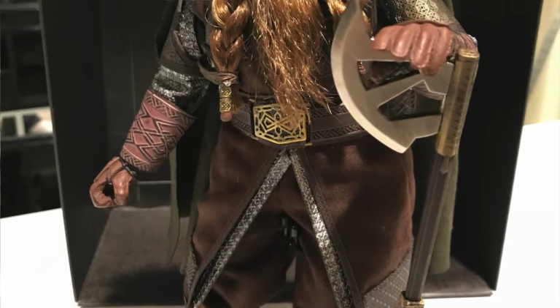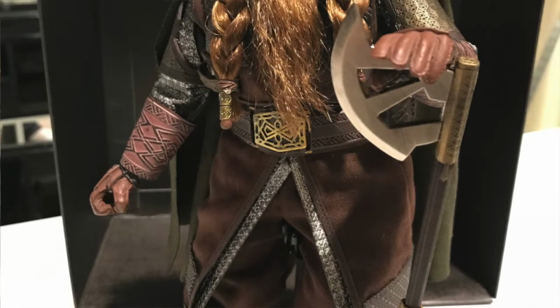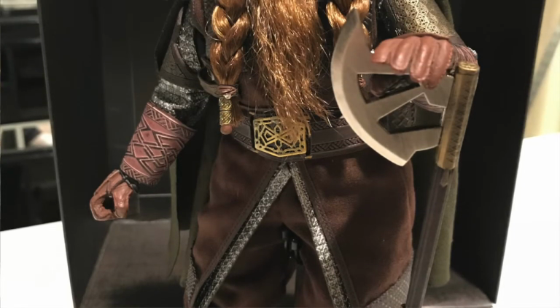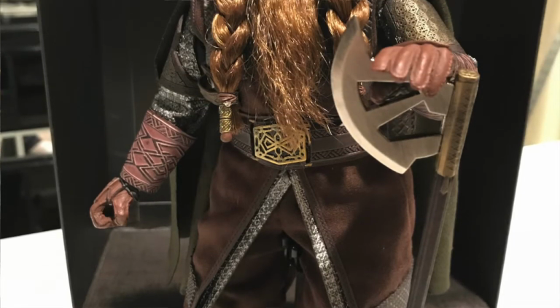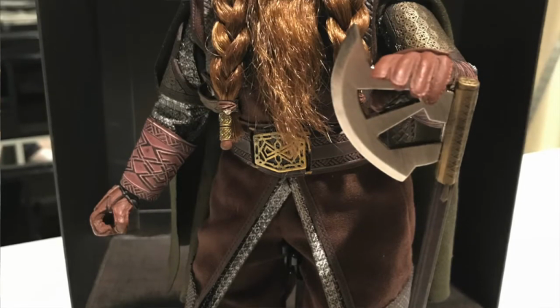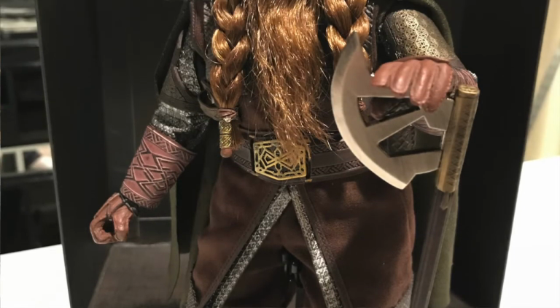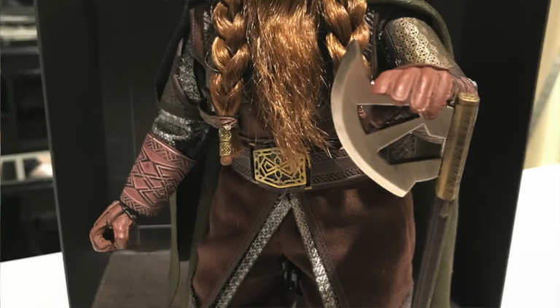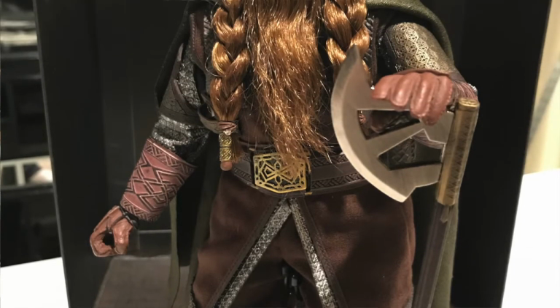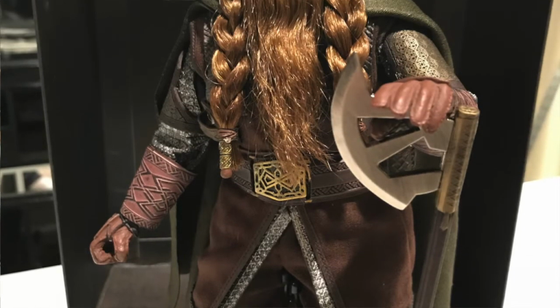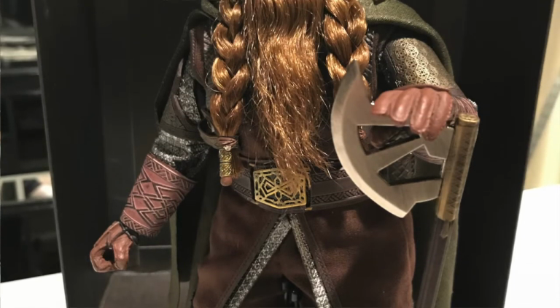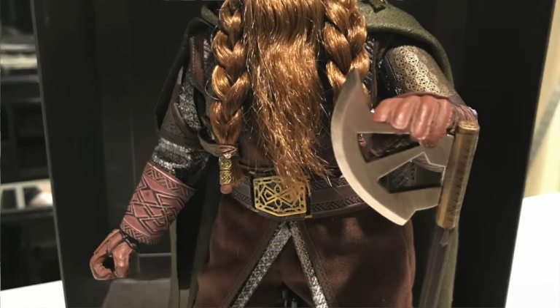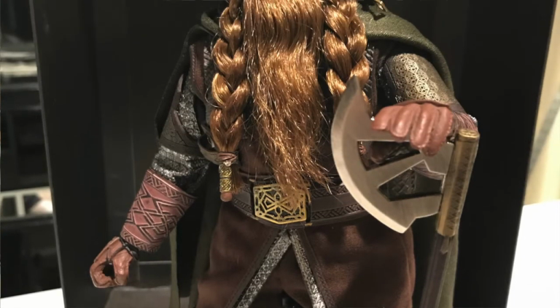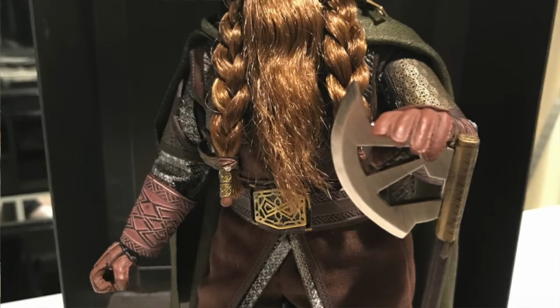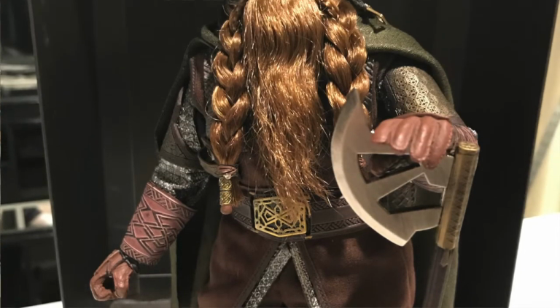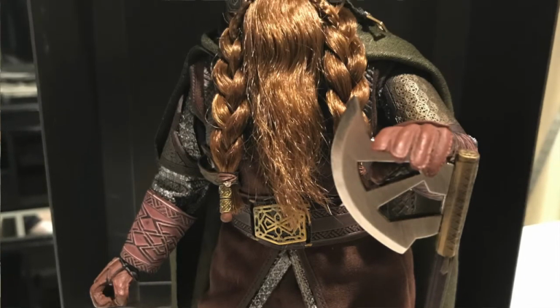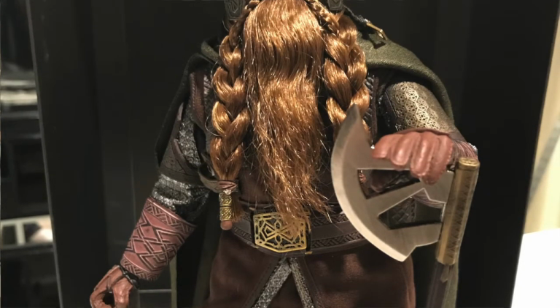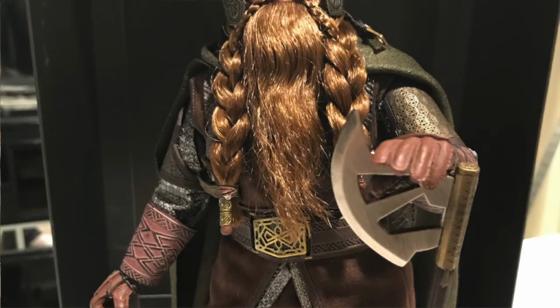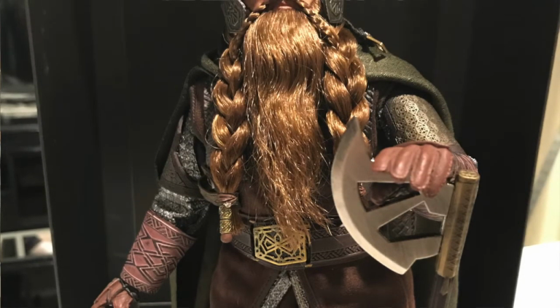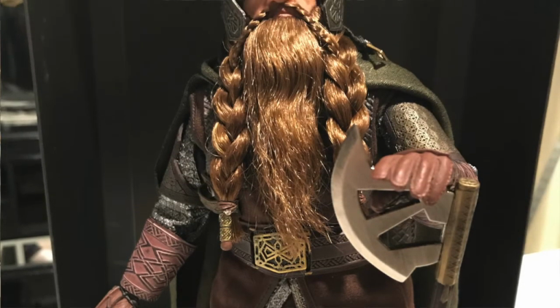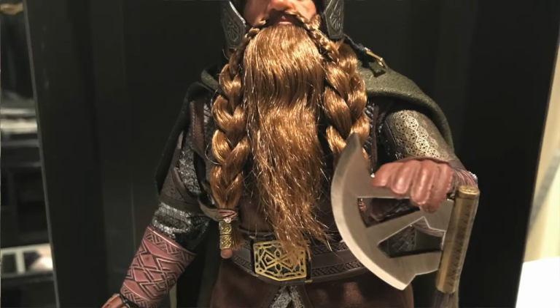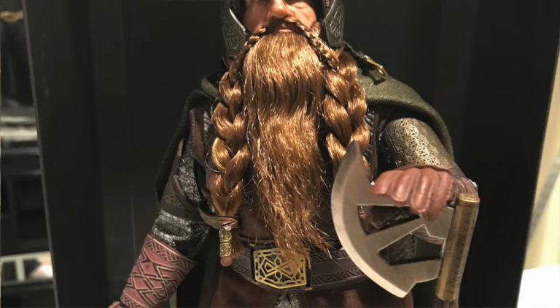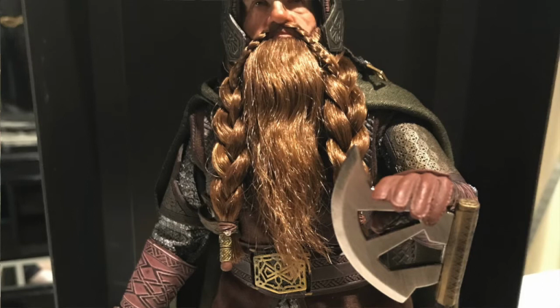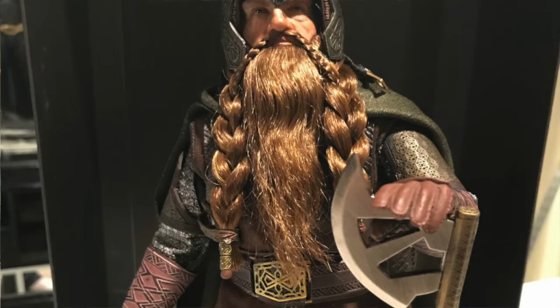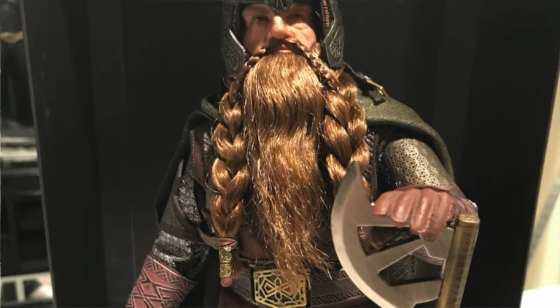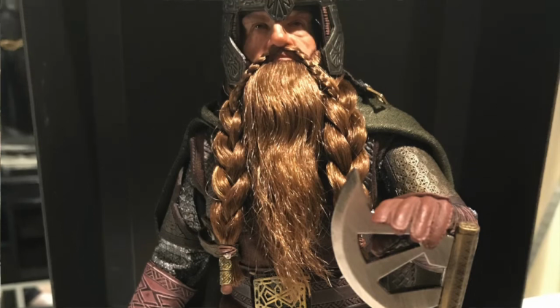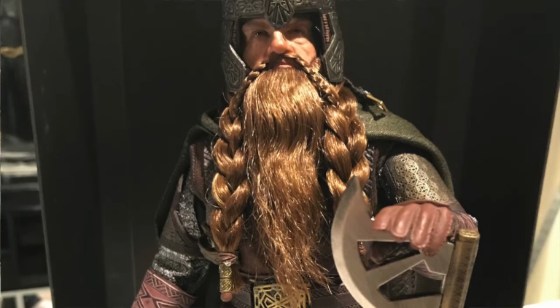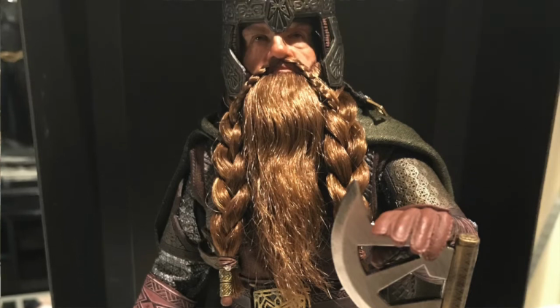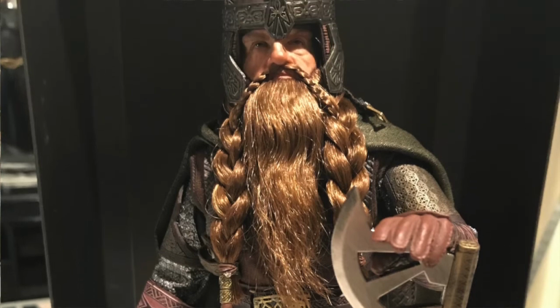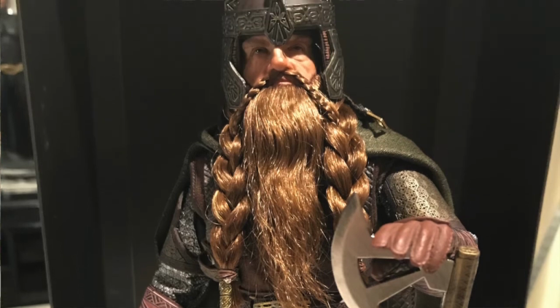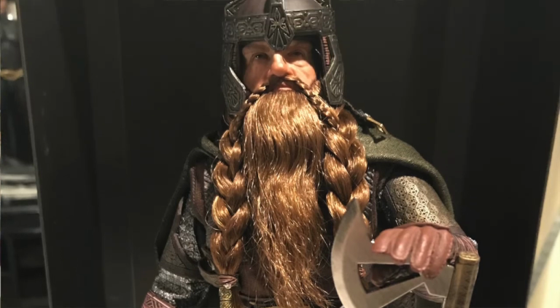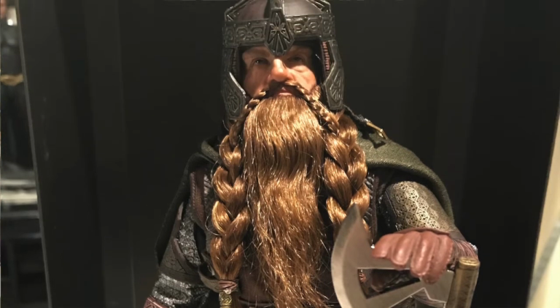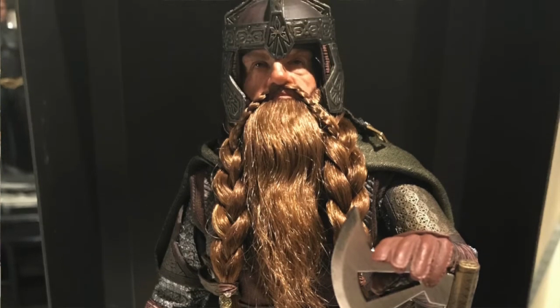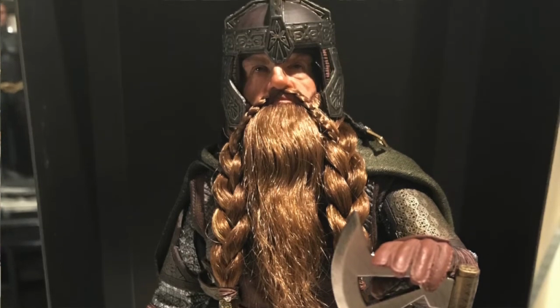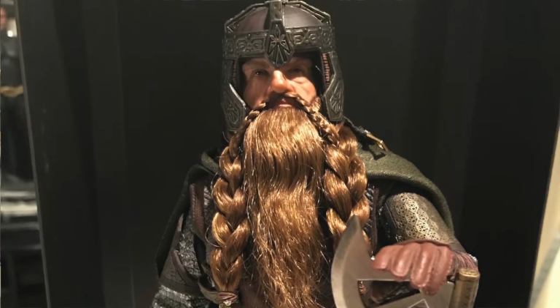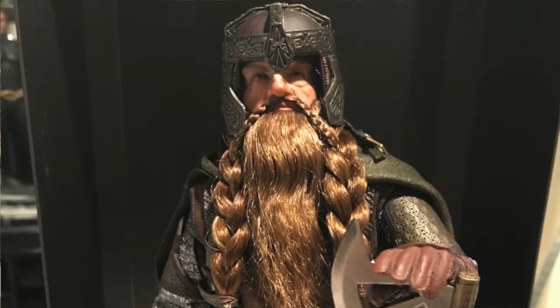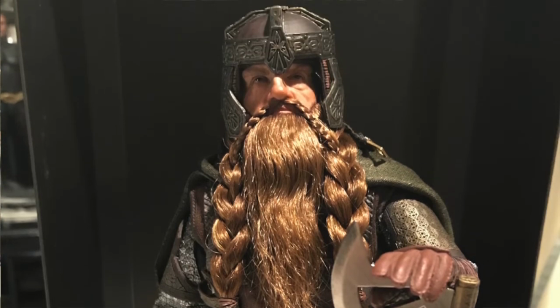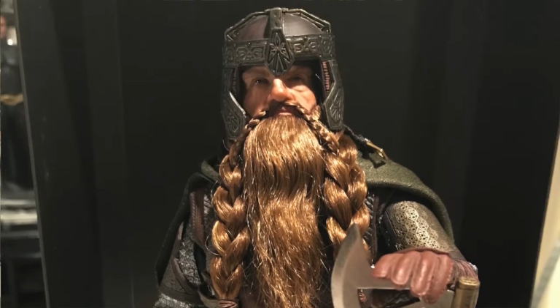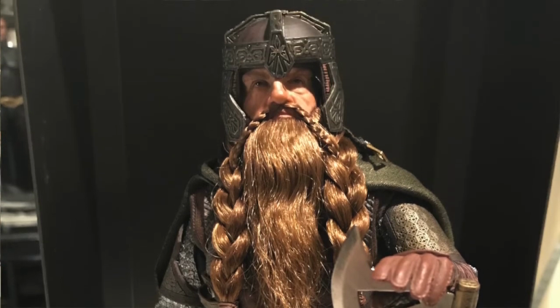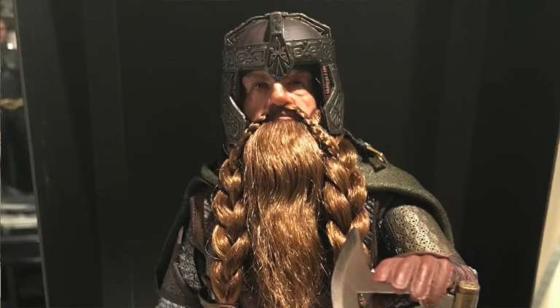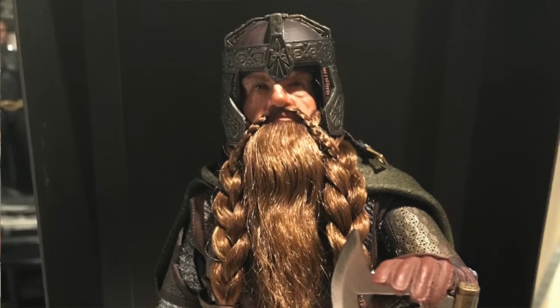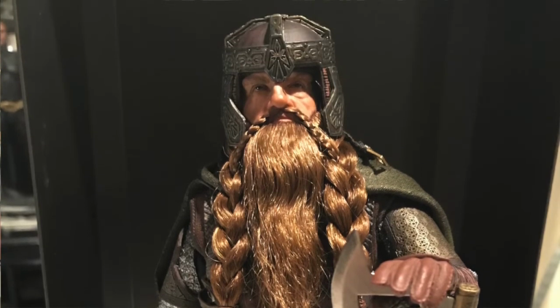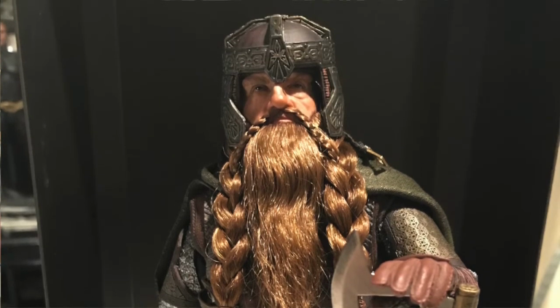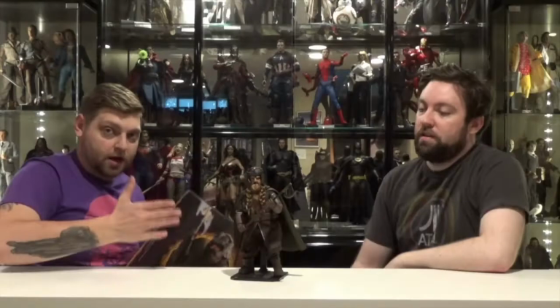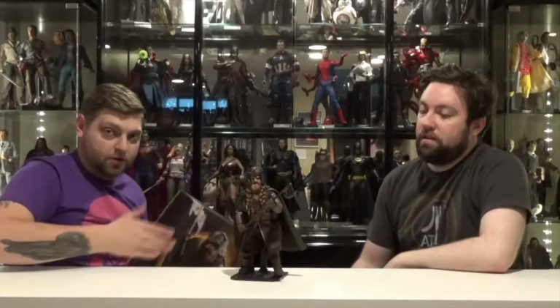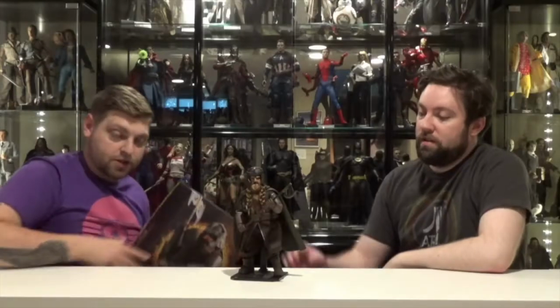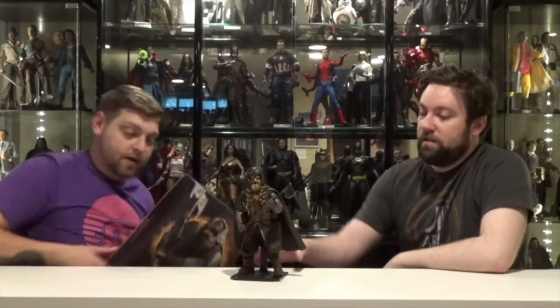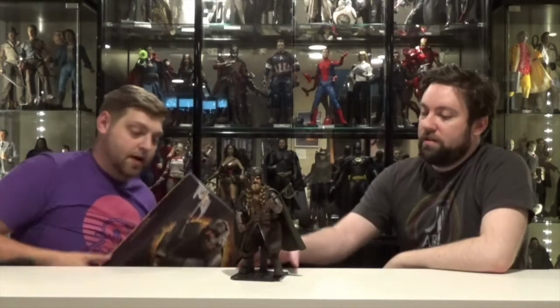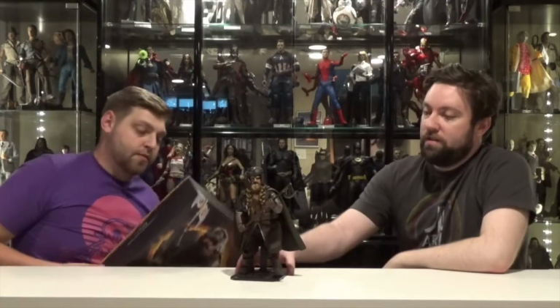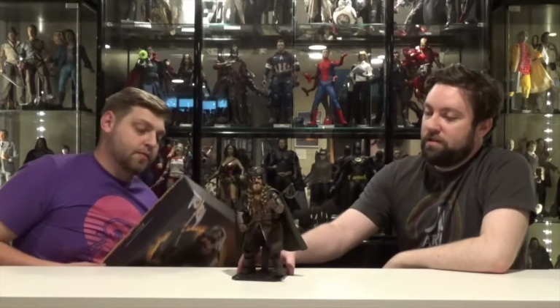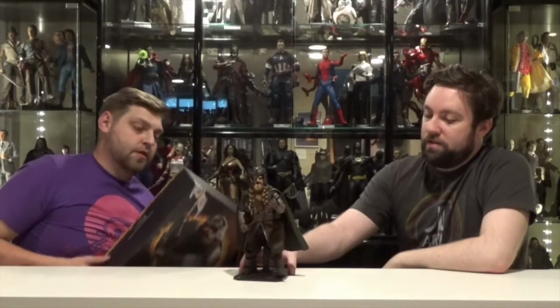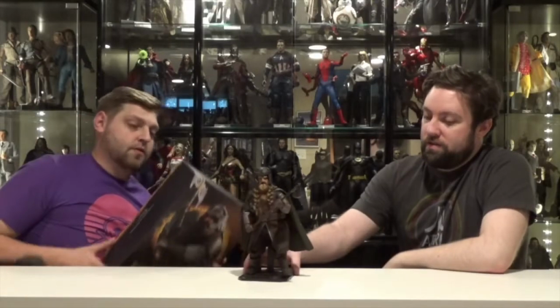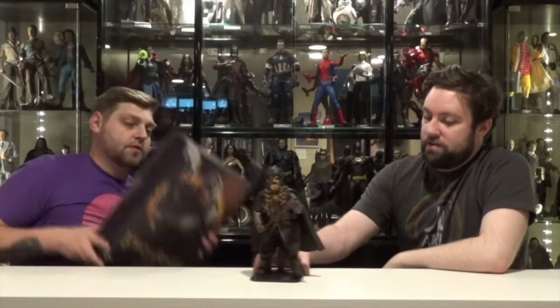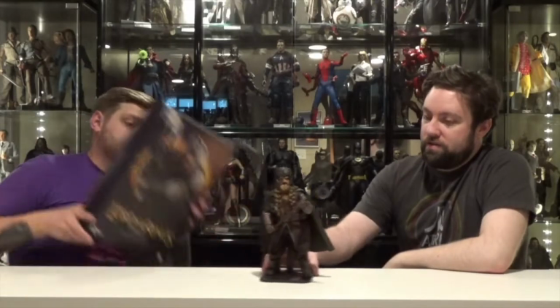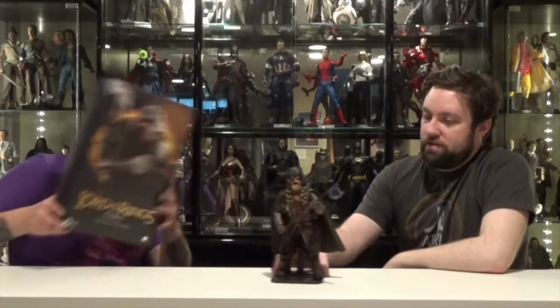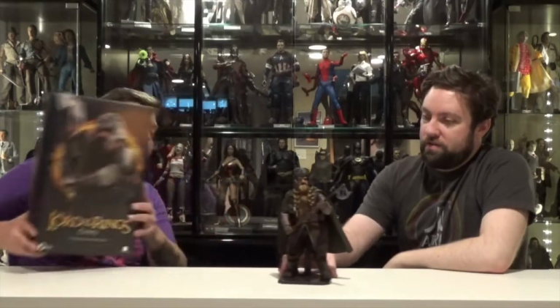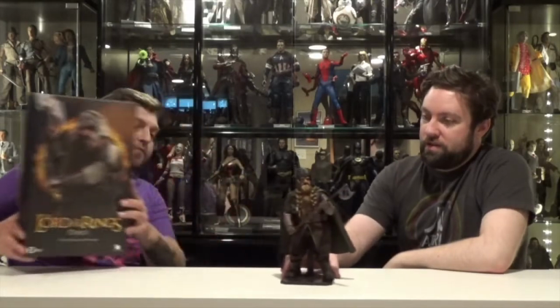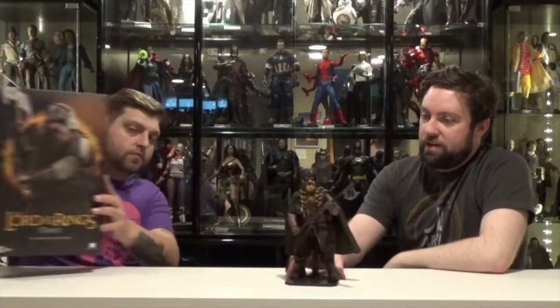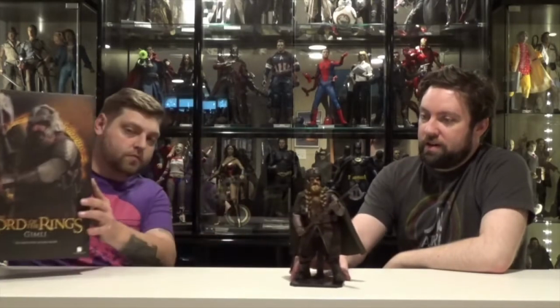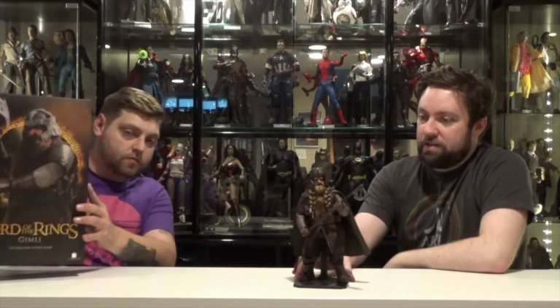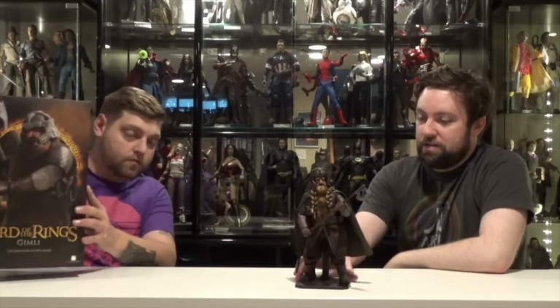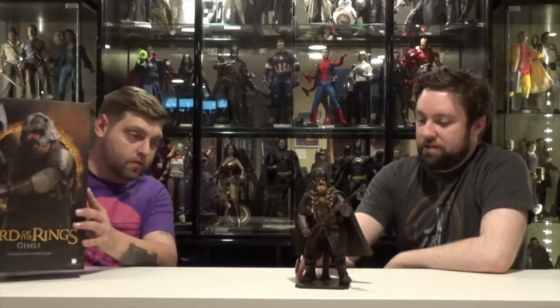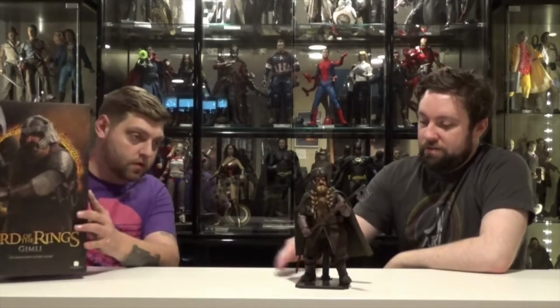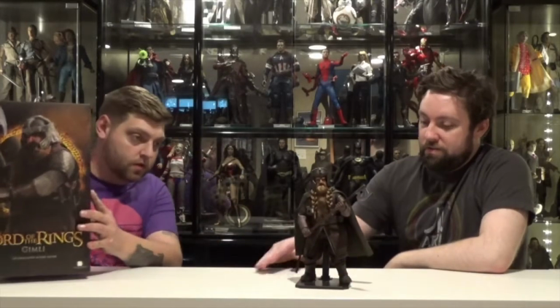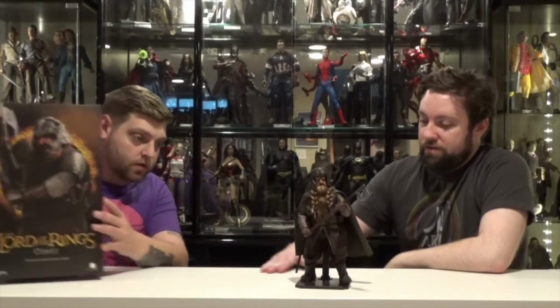They did it though. They did a good job. They decided they were going to go with the rooted hair, which I'm happy about. And it actually turned out well.